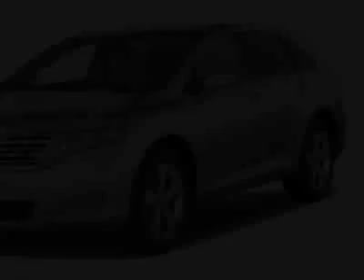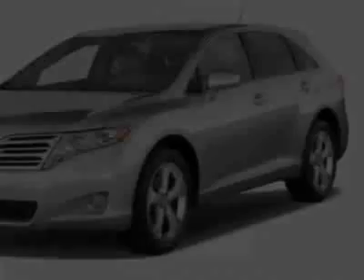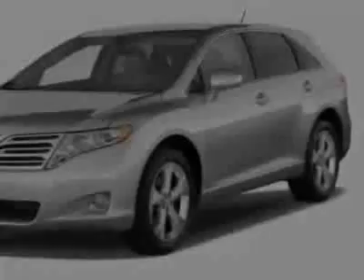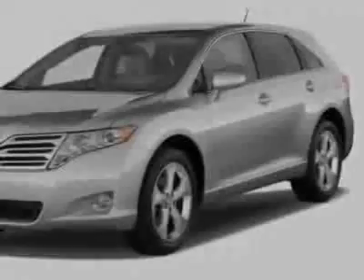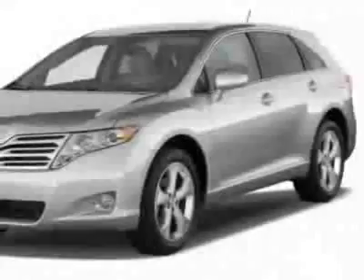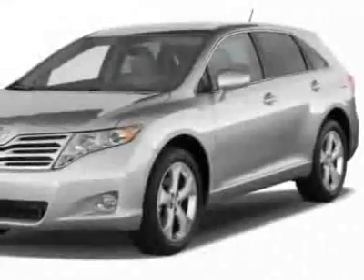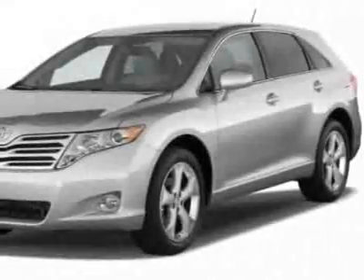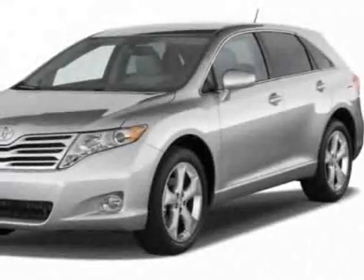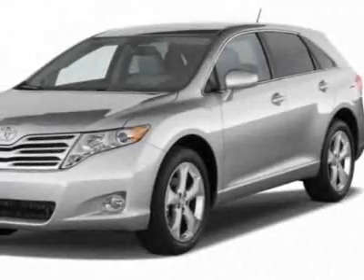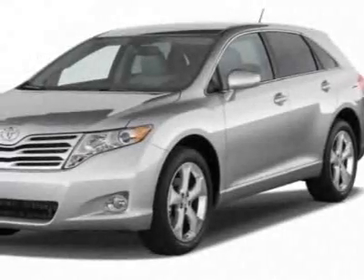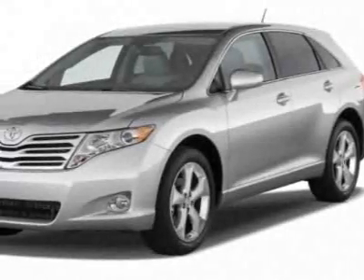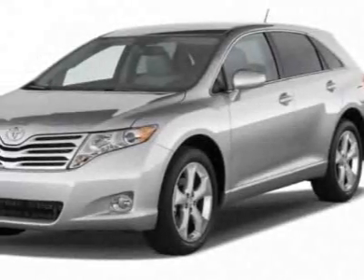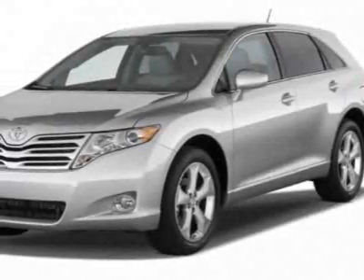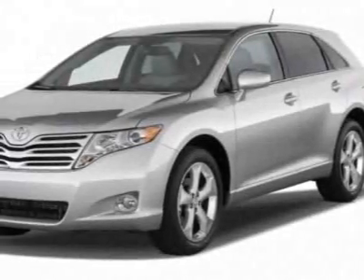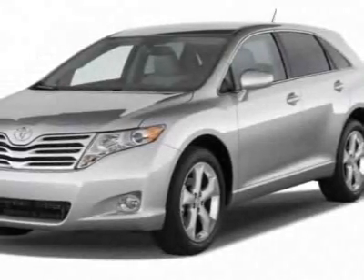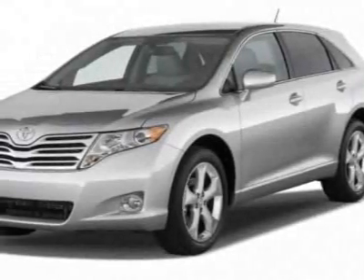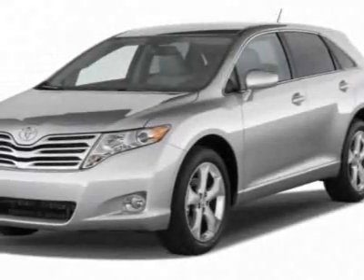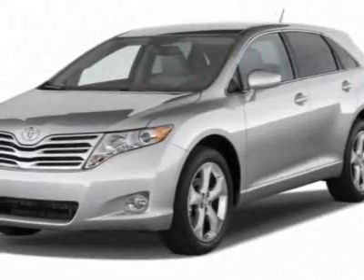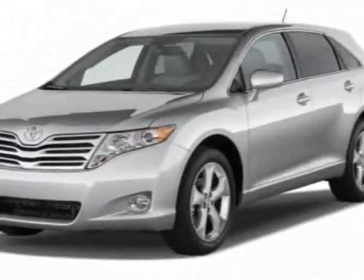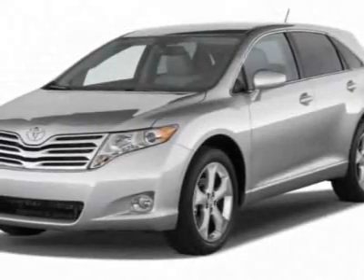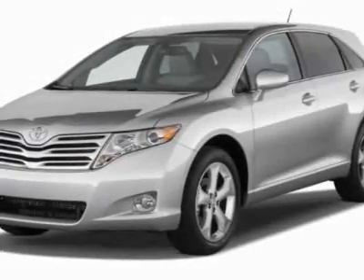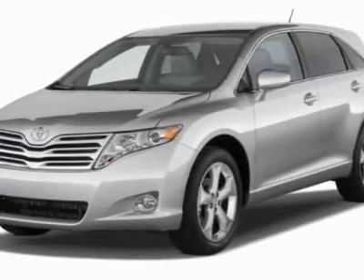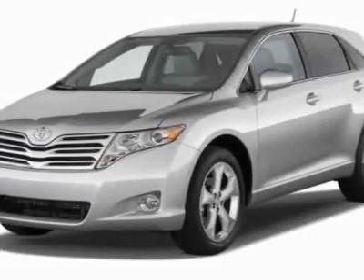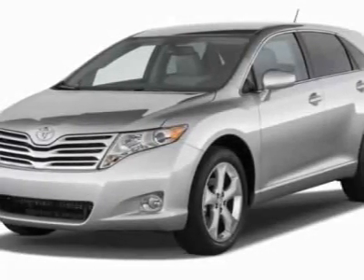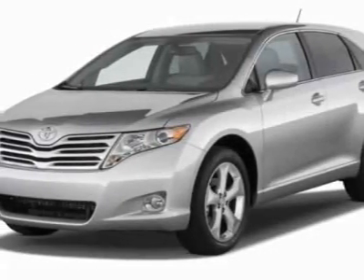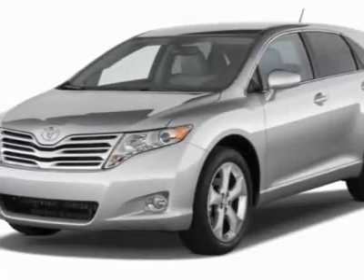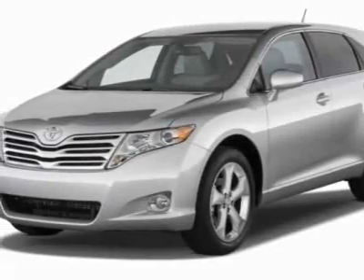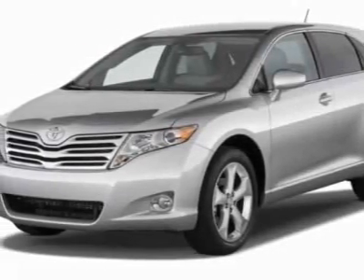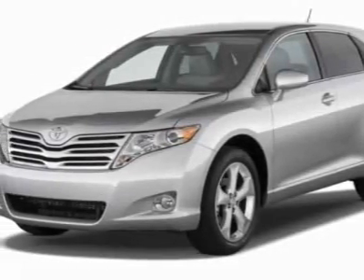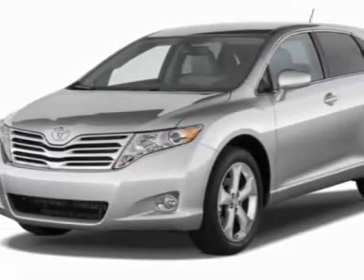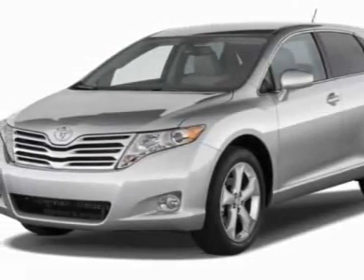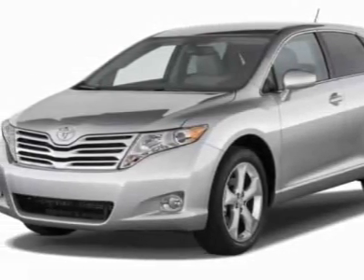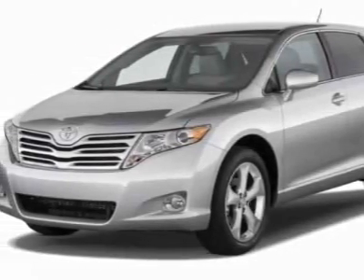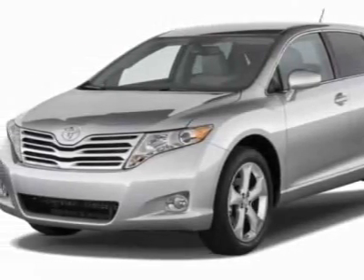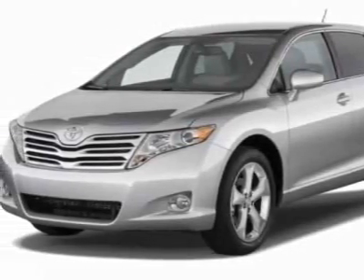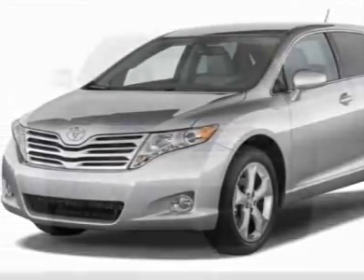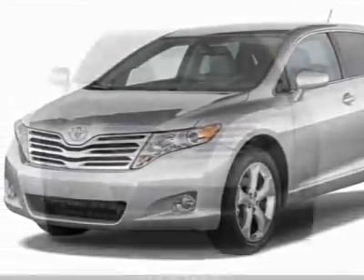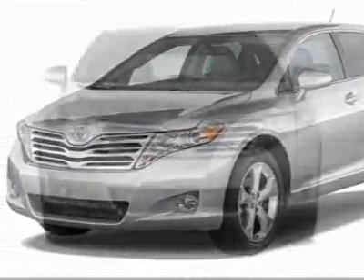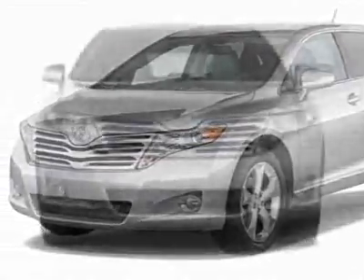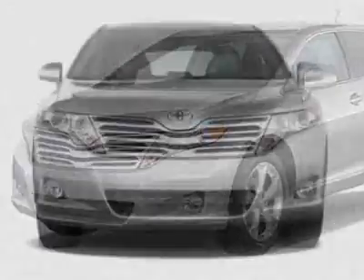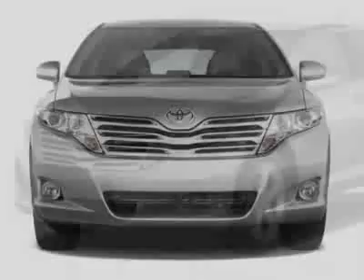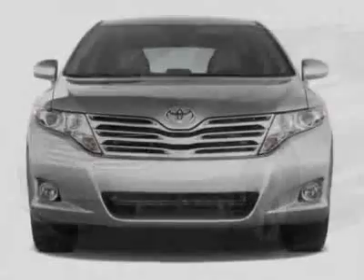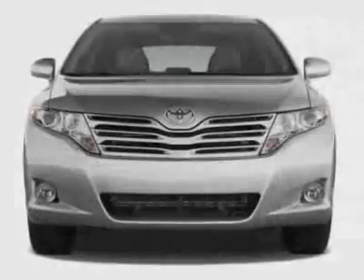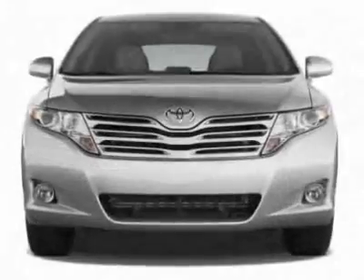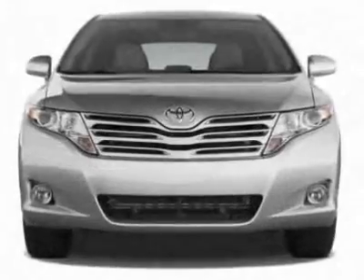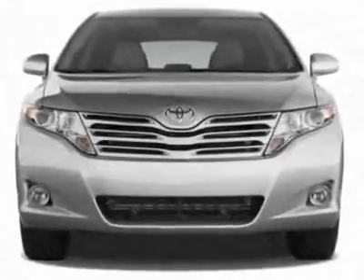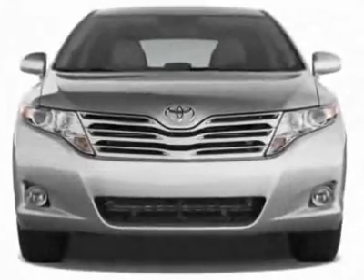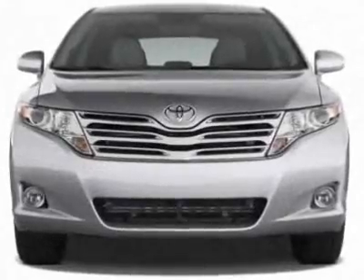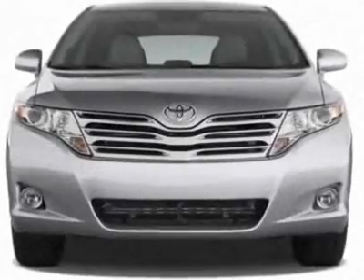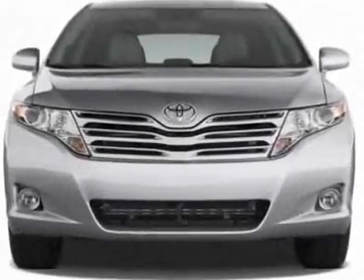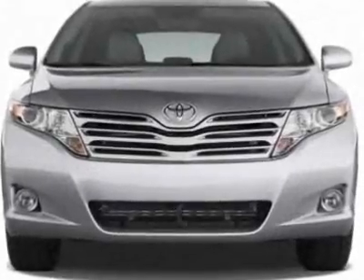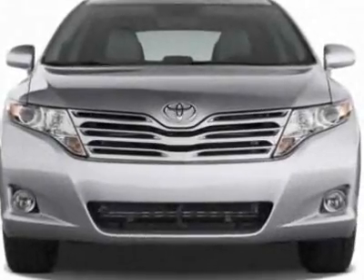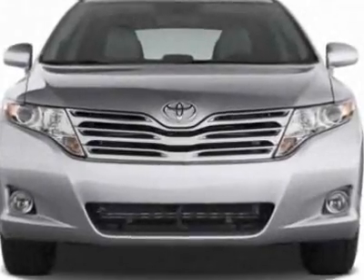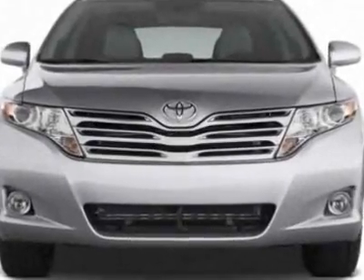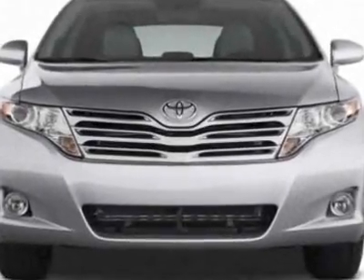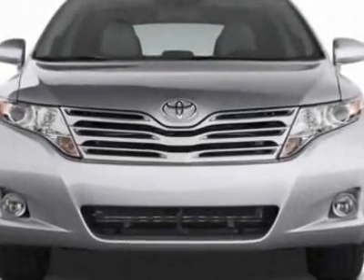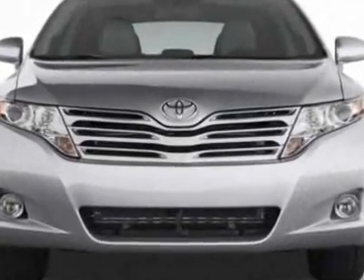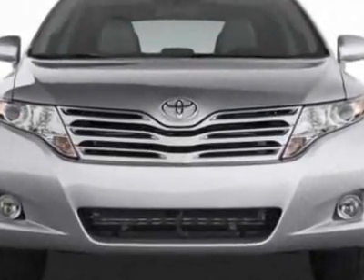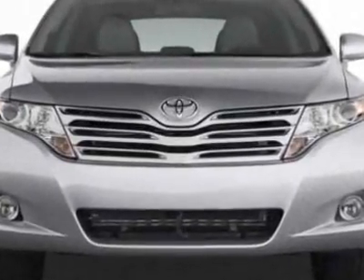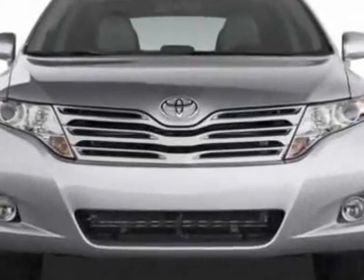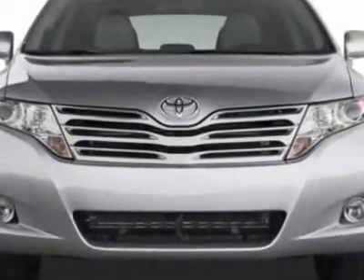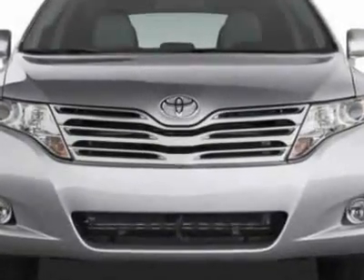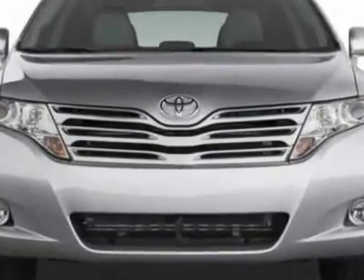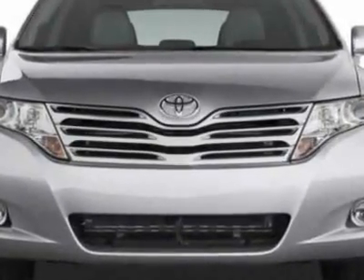Check out this new 2011 Toyota Venza. For your protection, this vehicle has a full factory warranty.